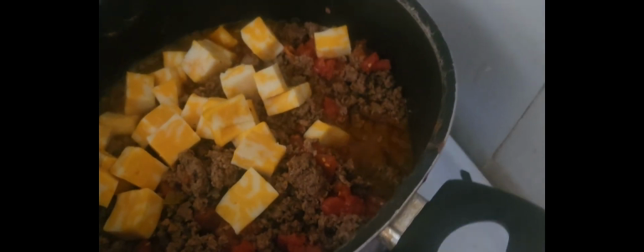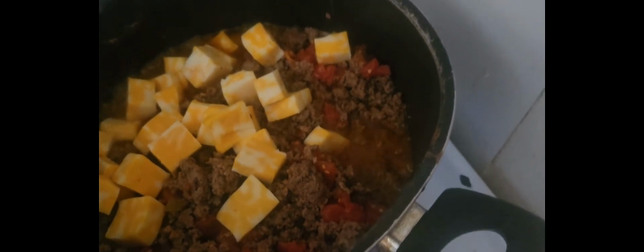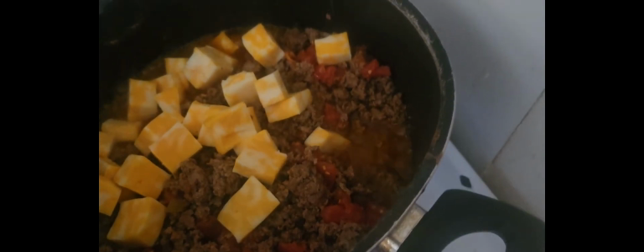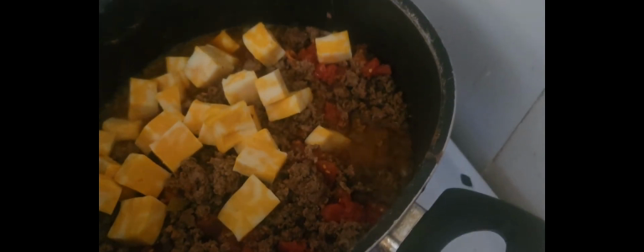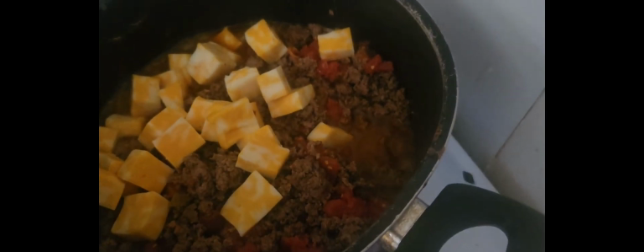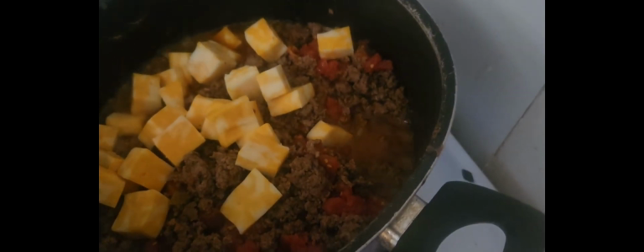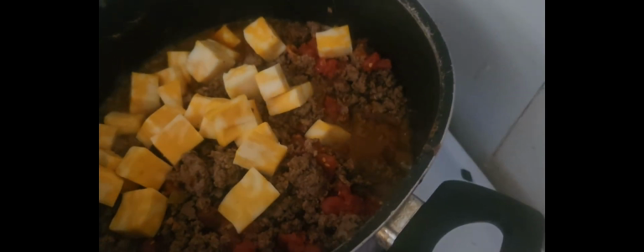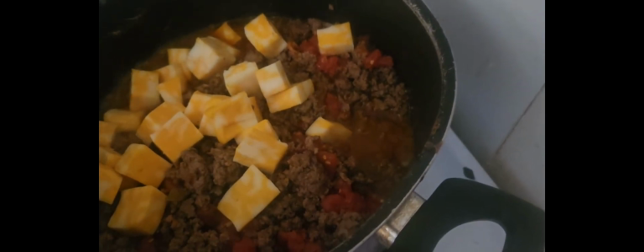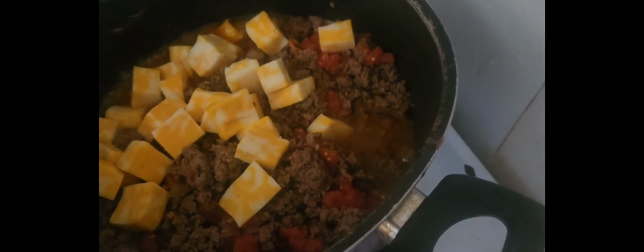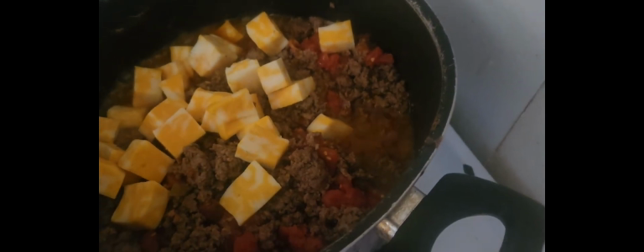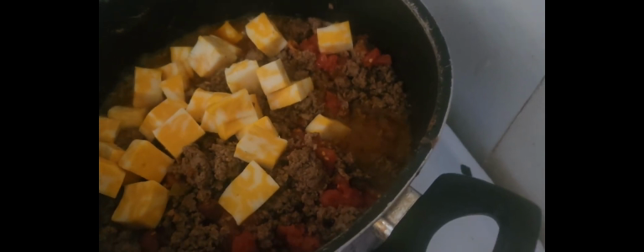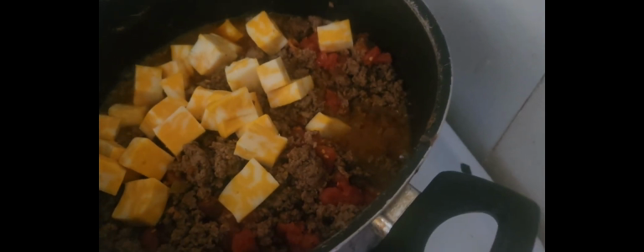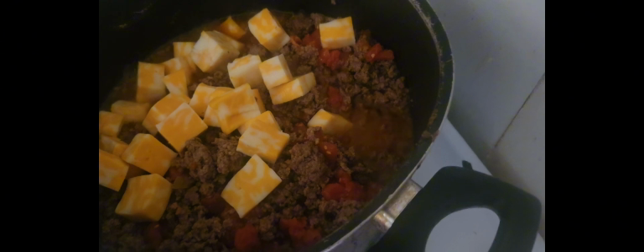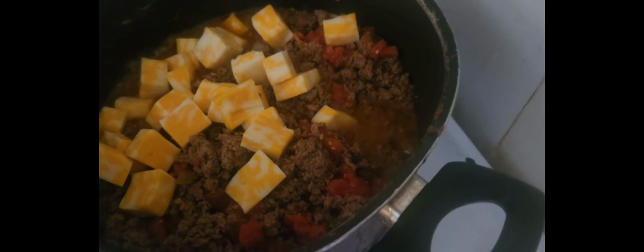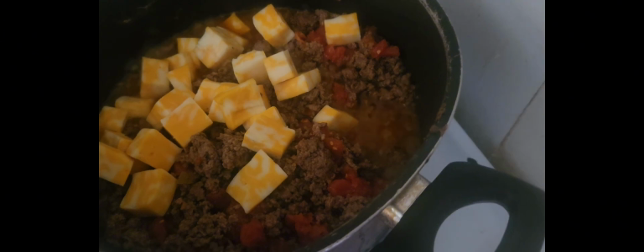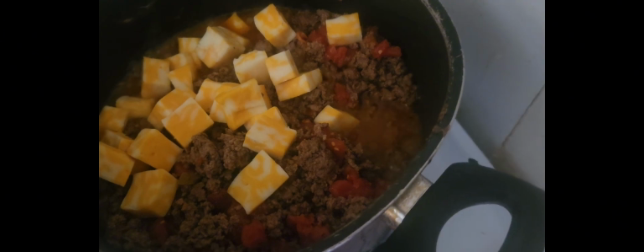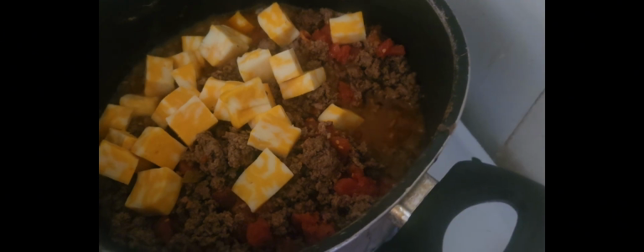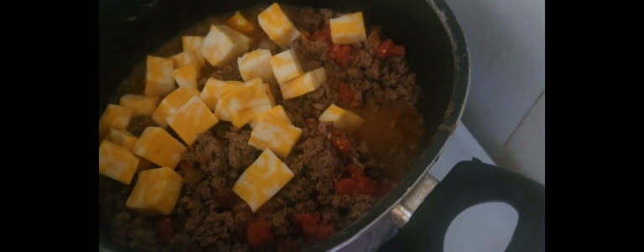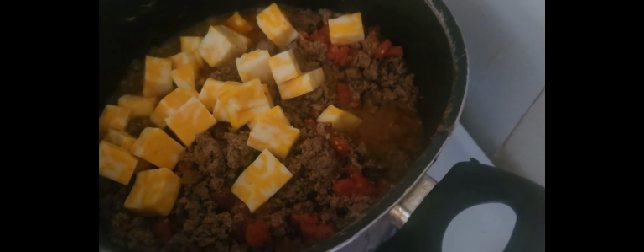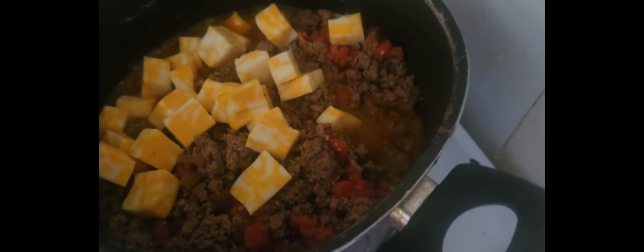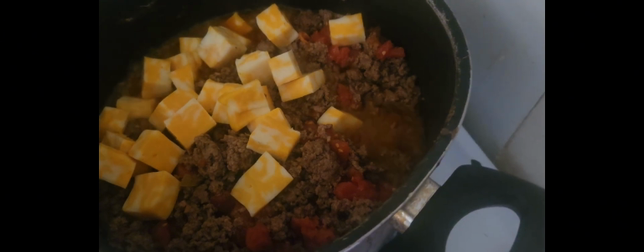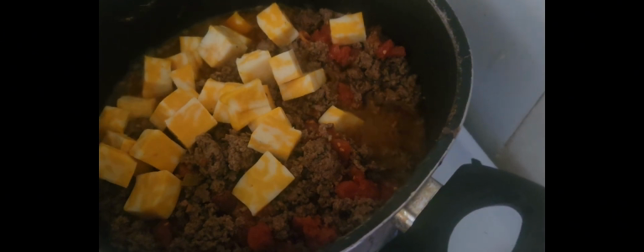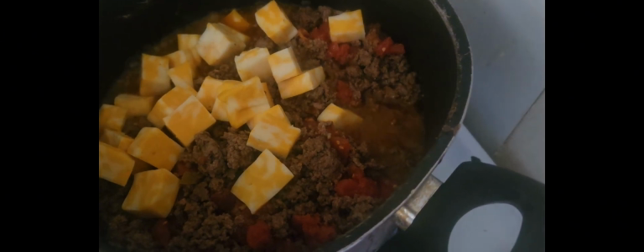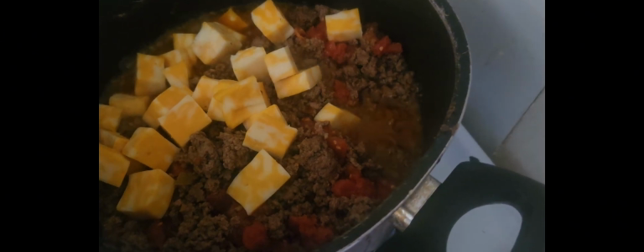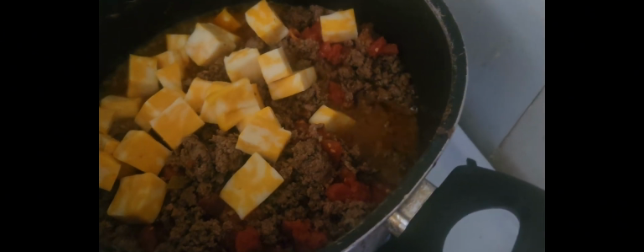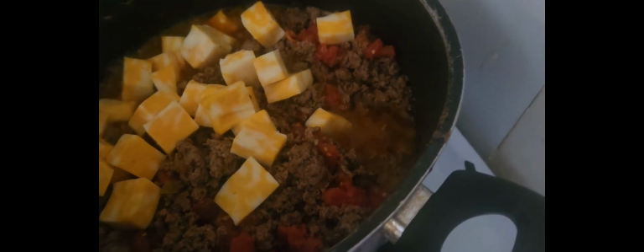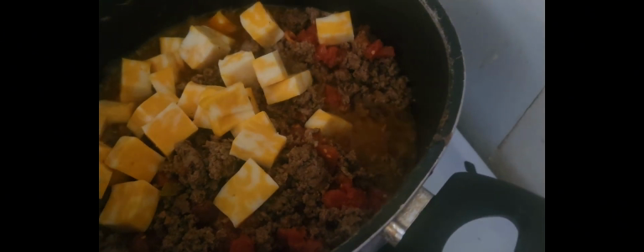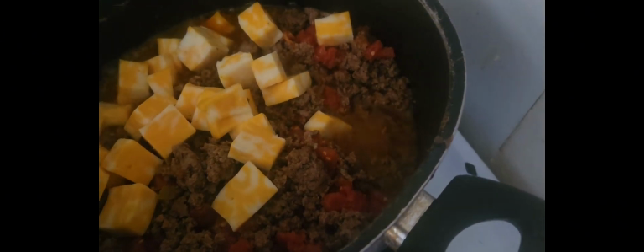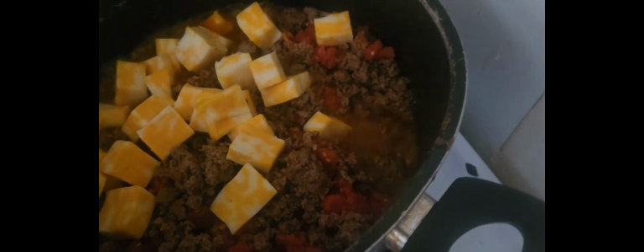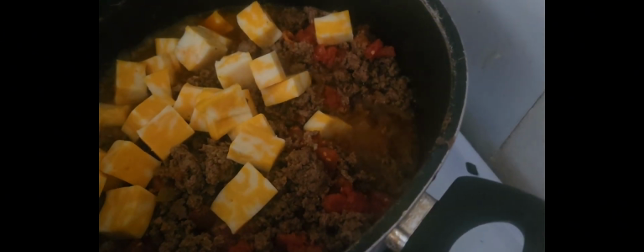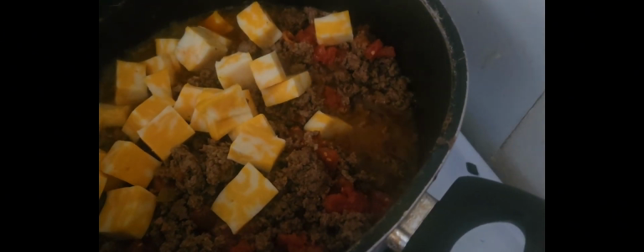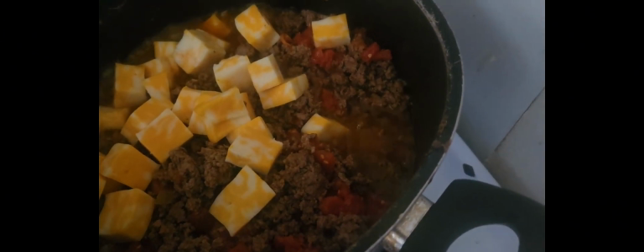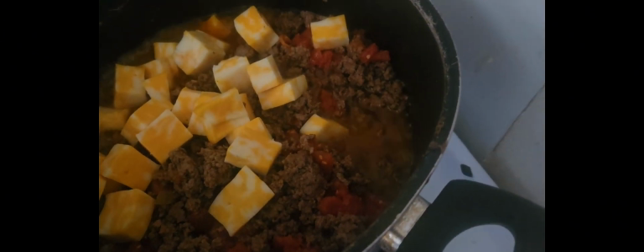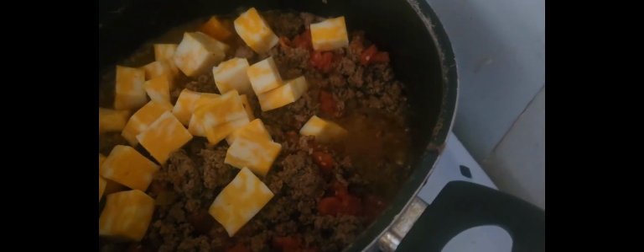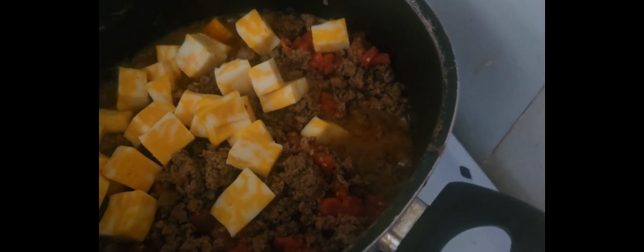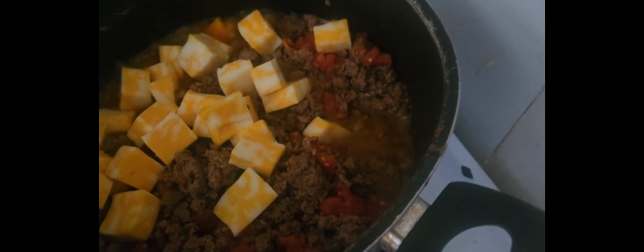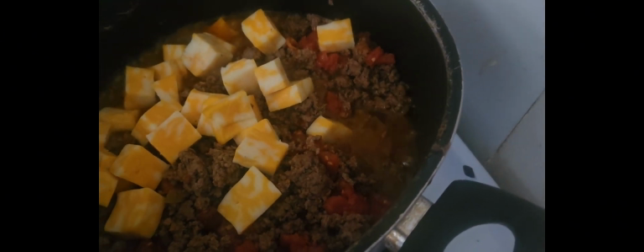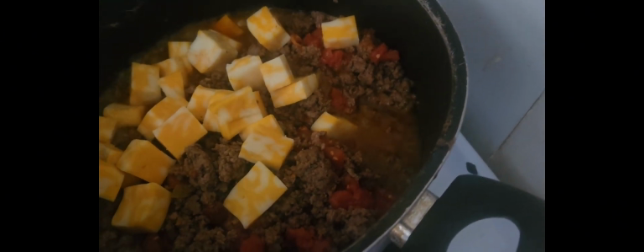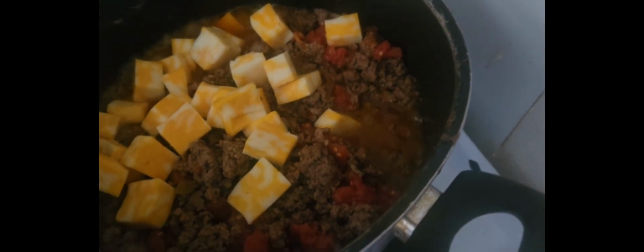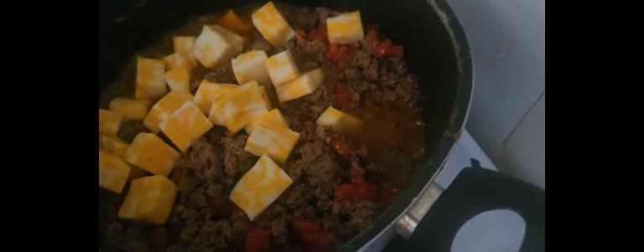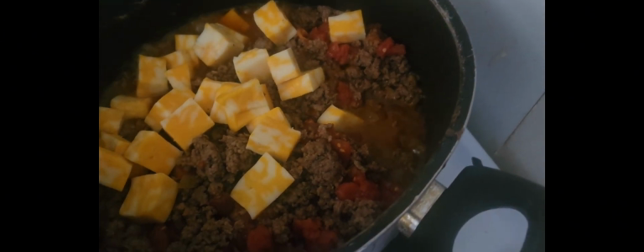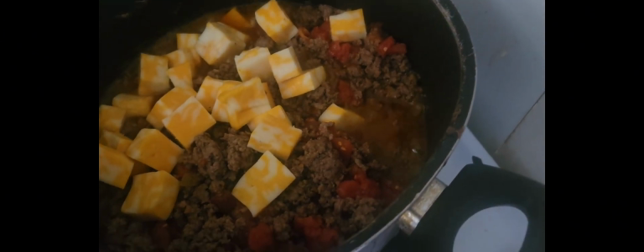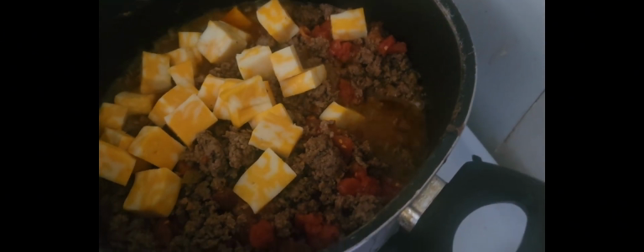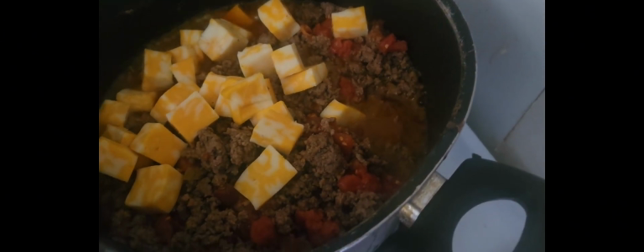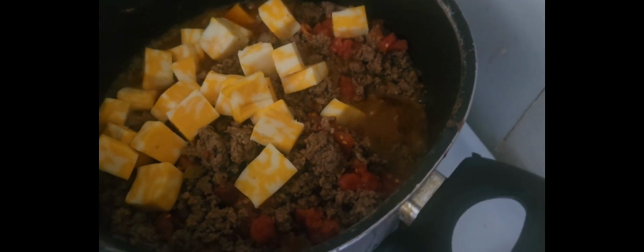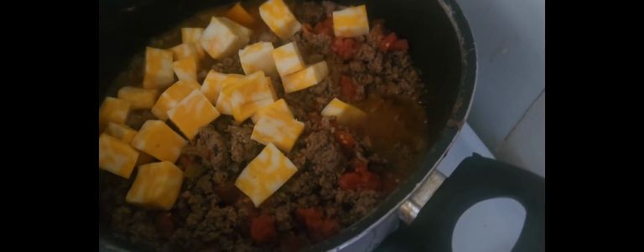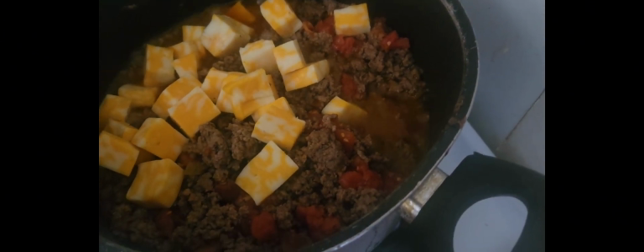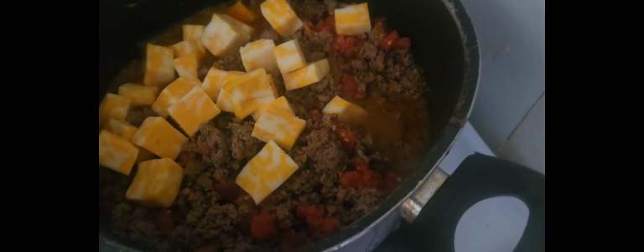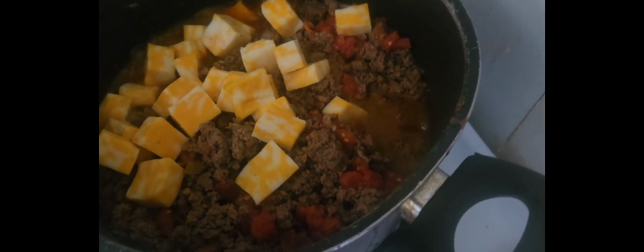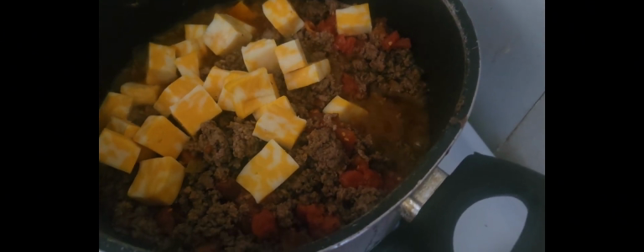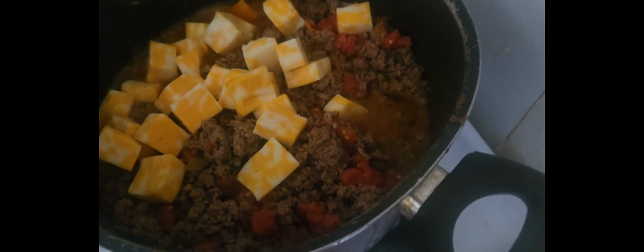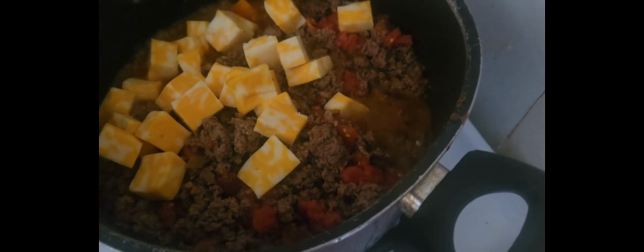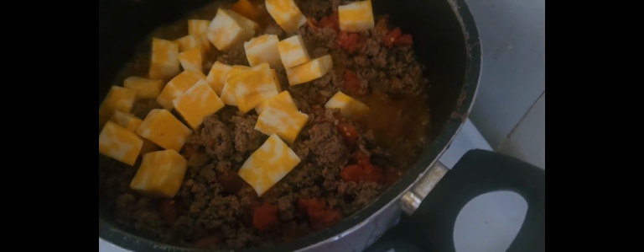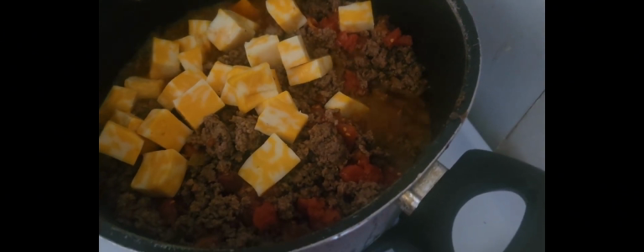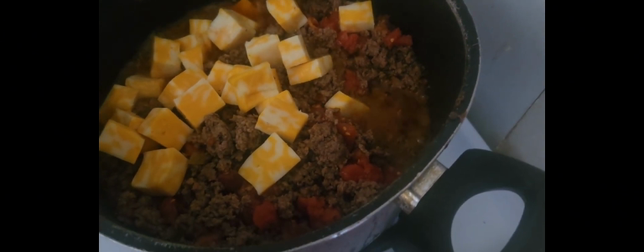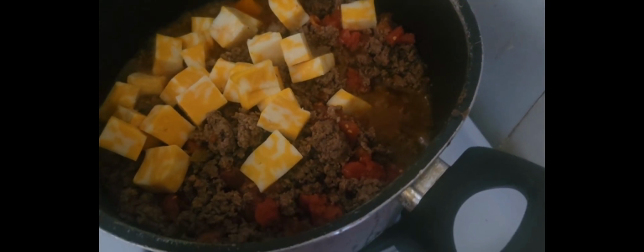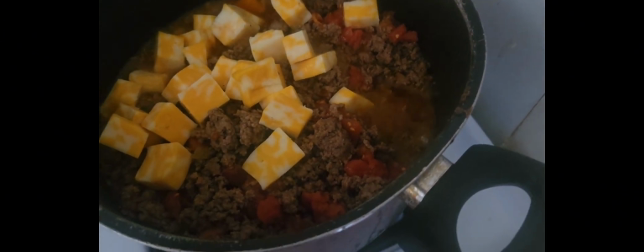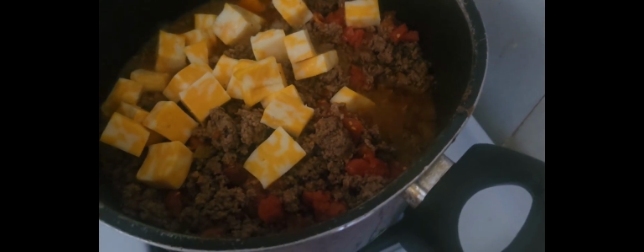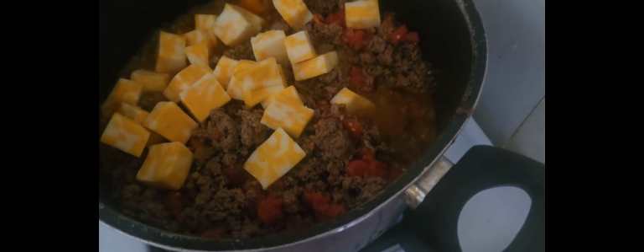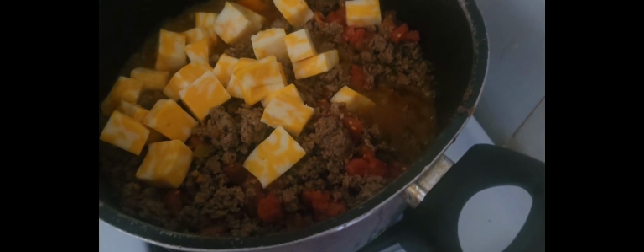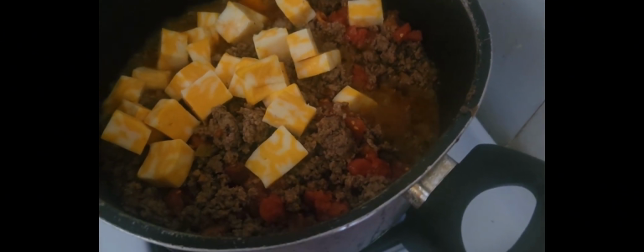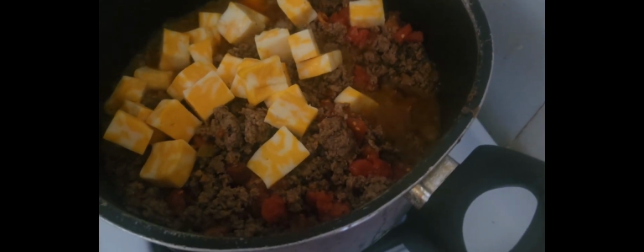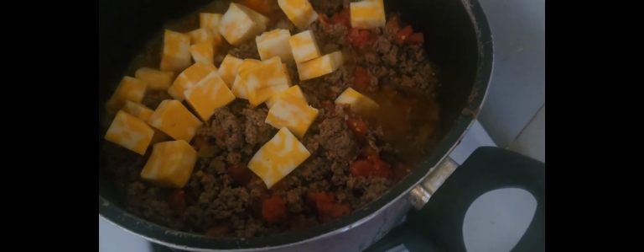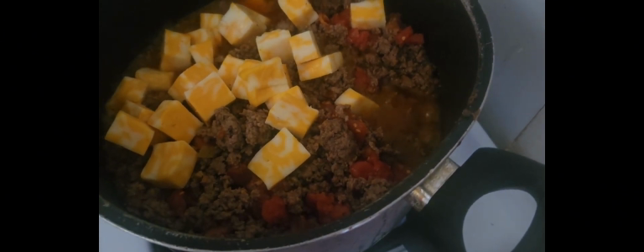So now I've got the hamburger meat for the chocolate season, there's also a can of tomatoes, and the cheese in it.